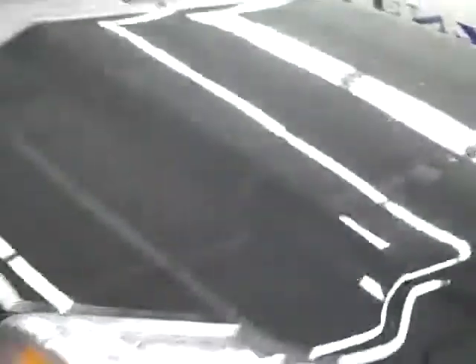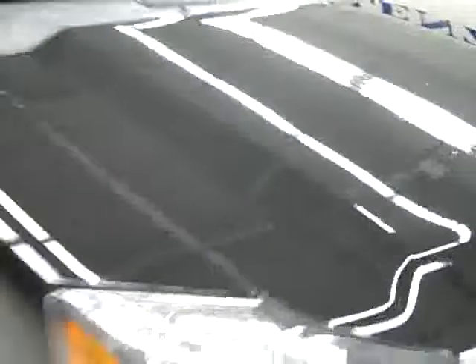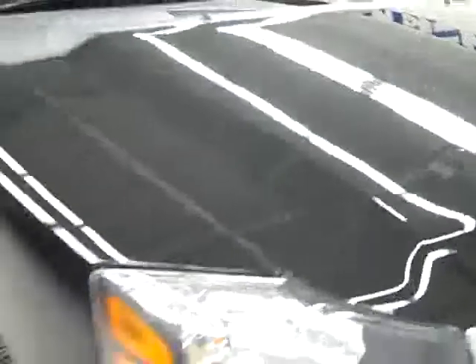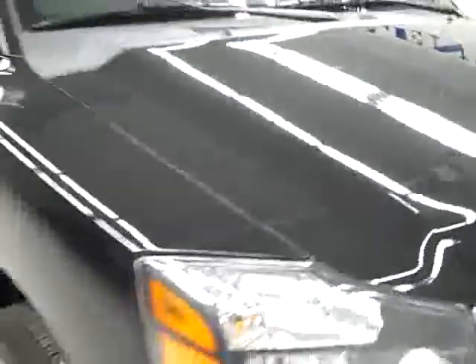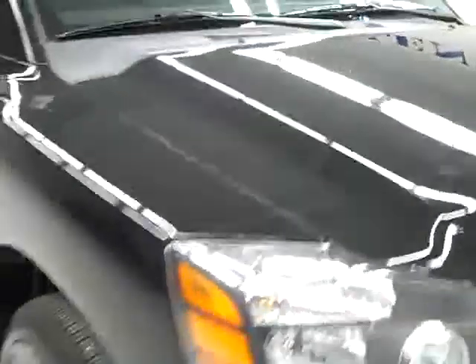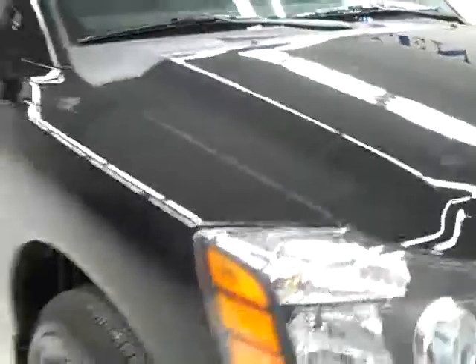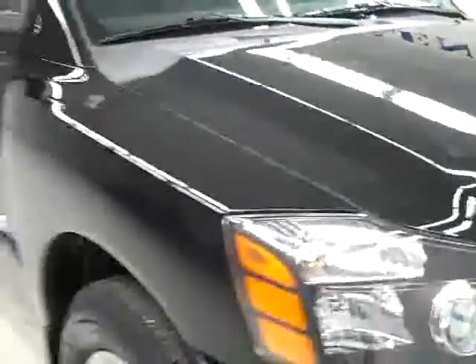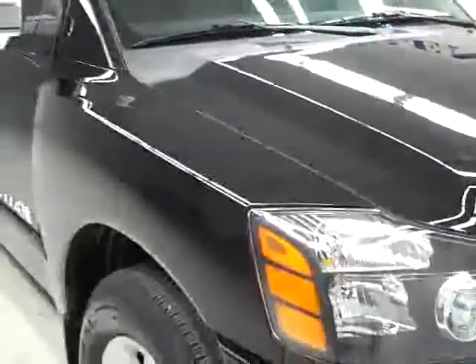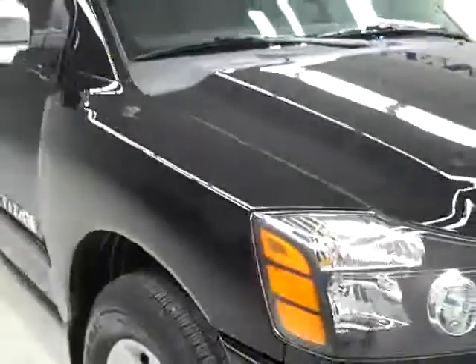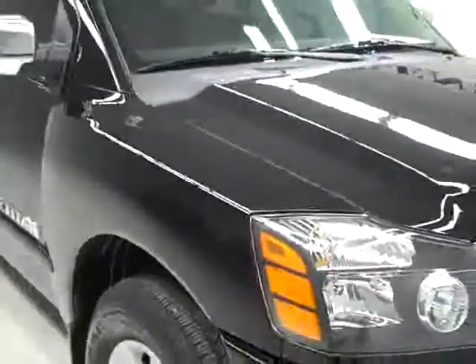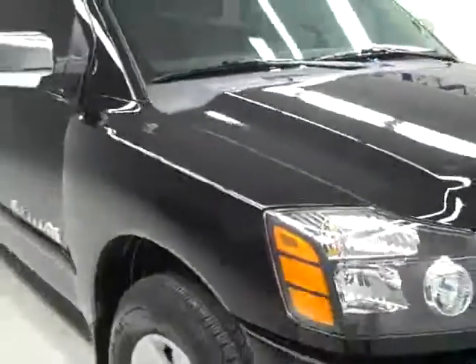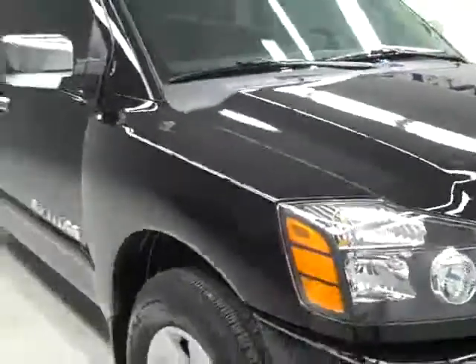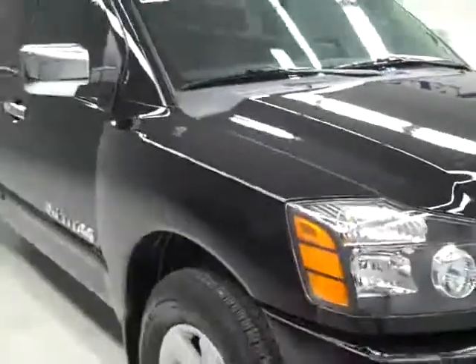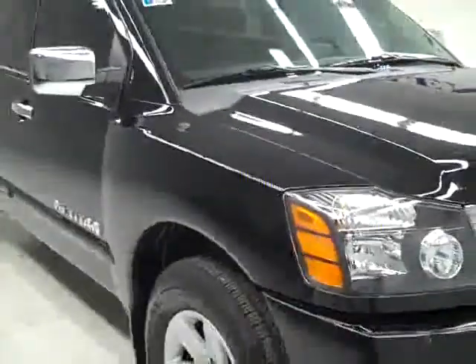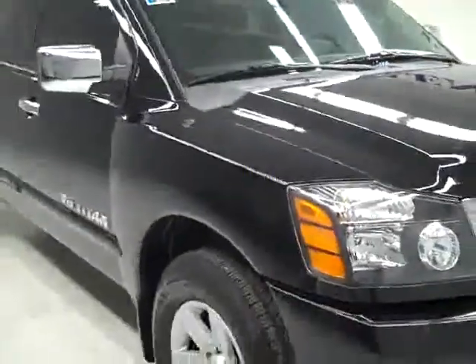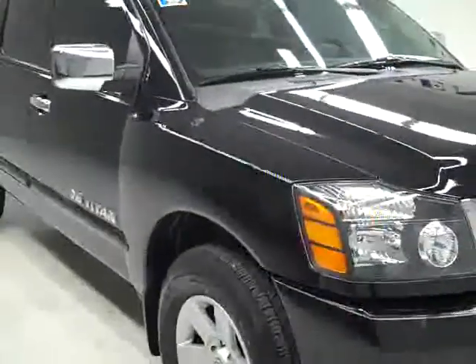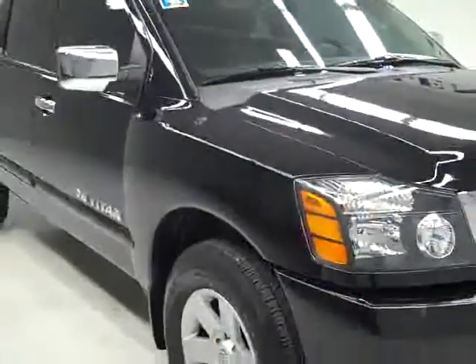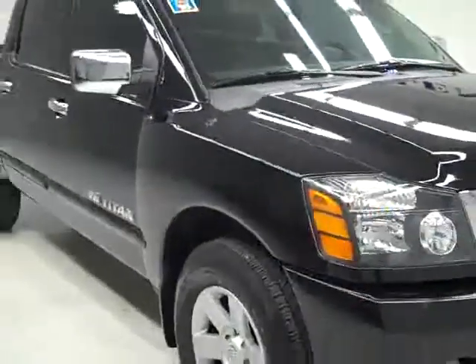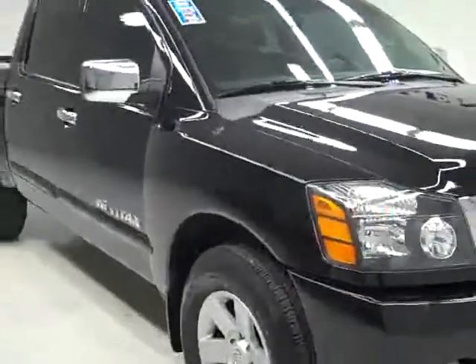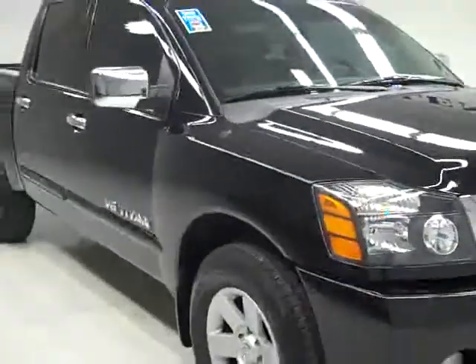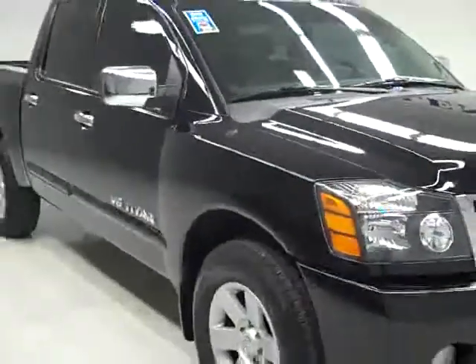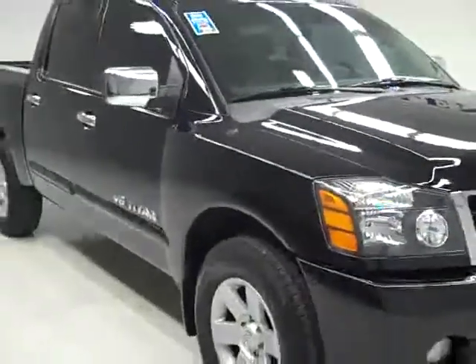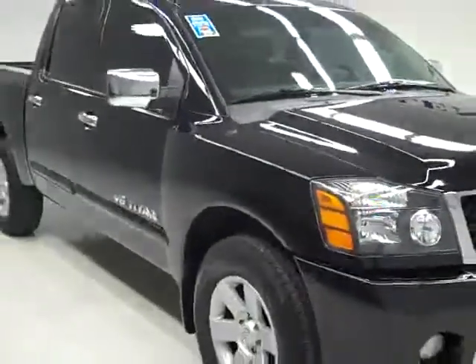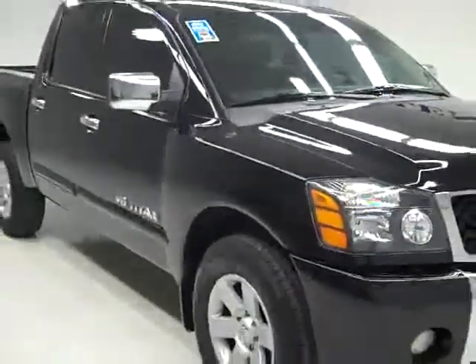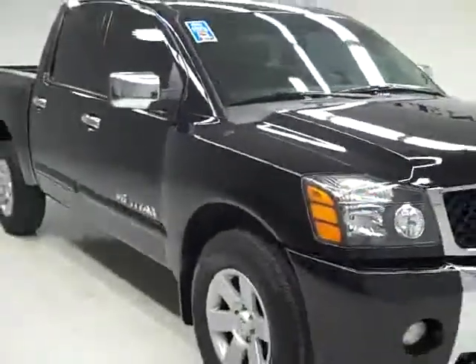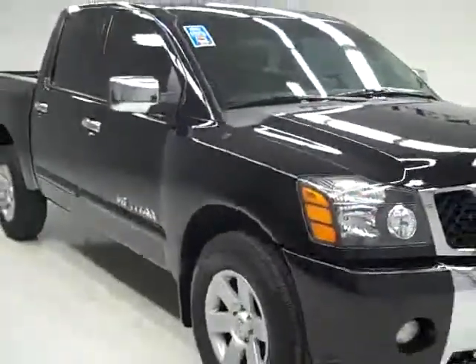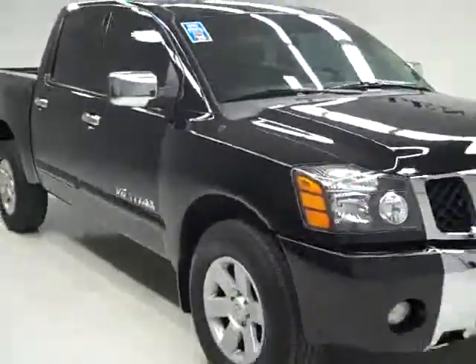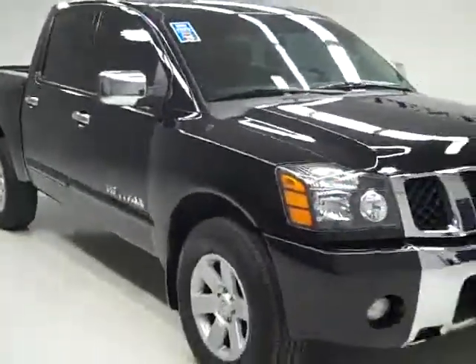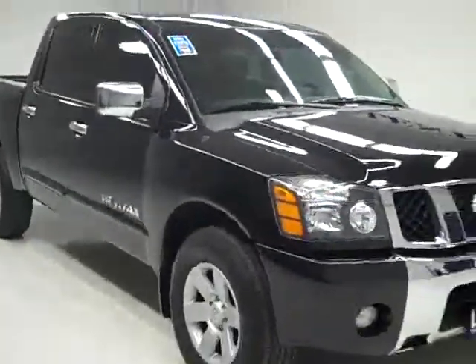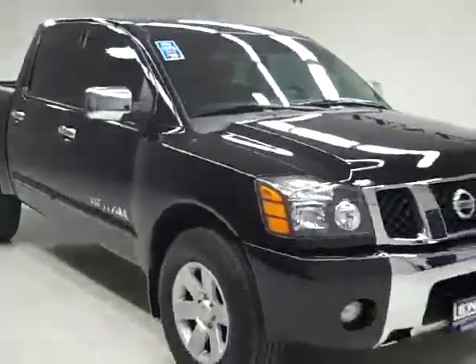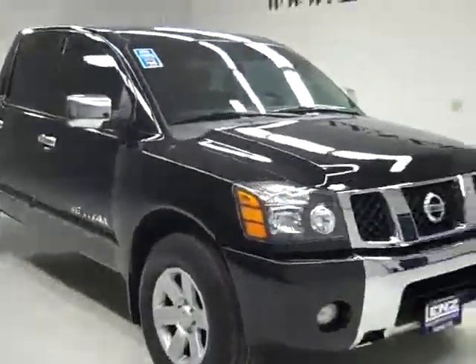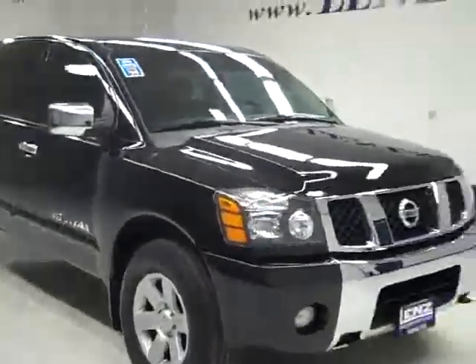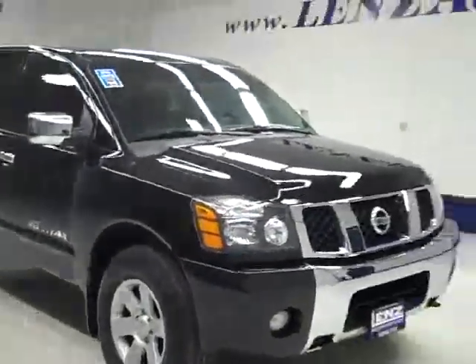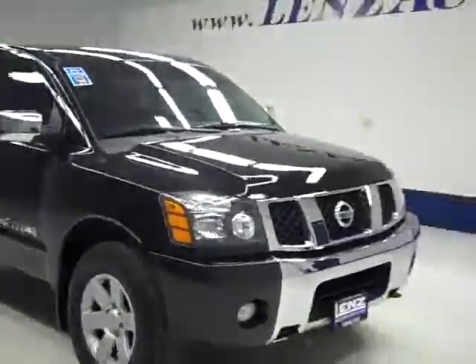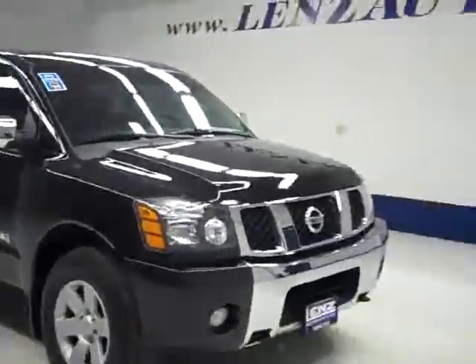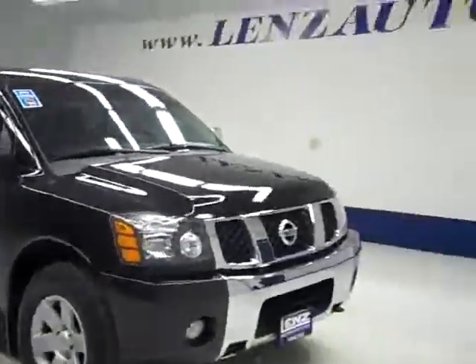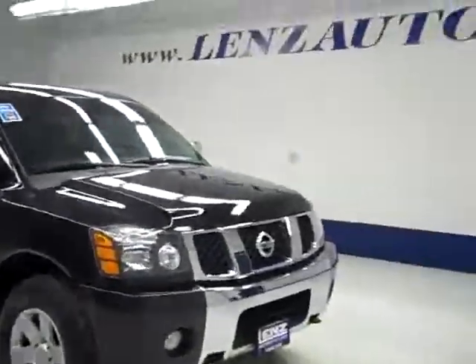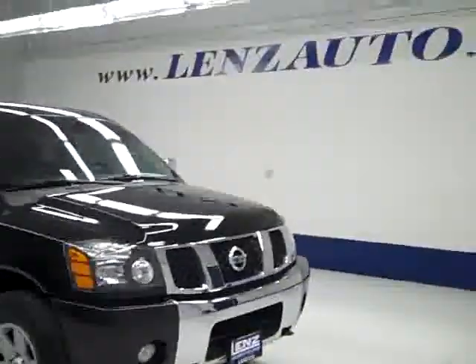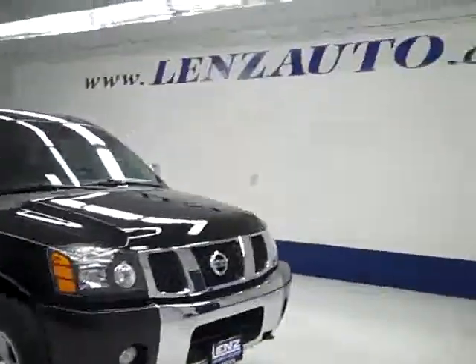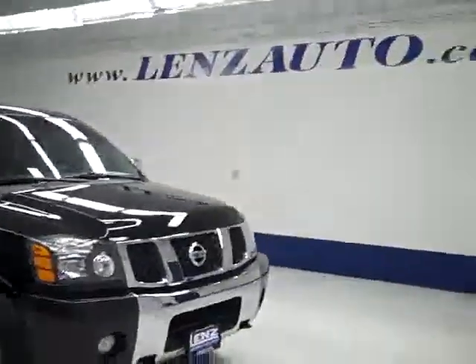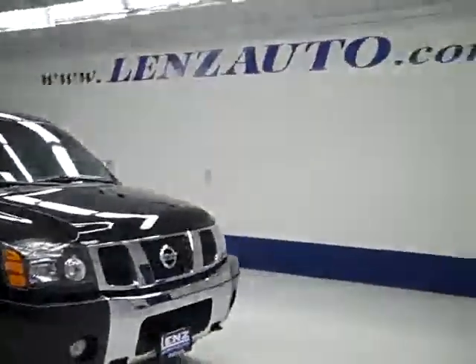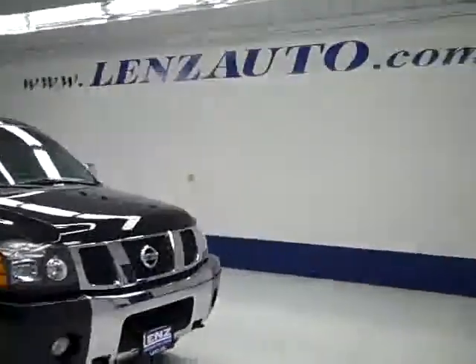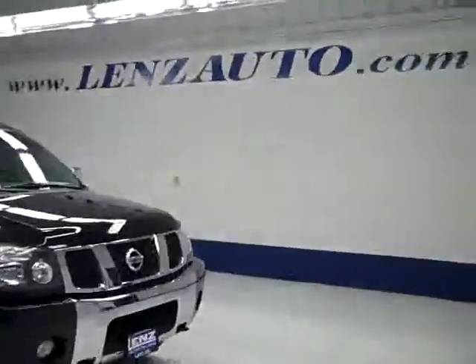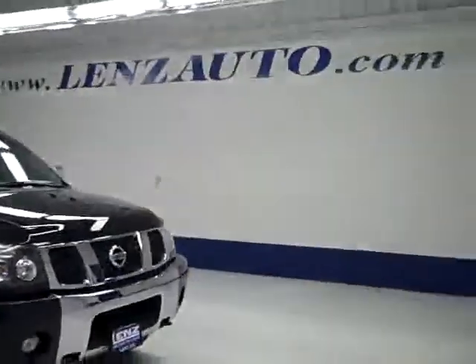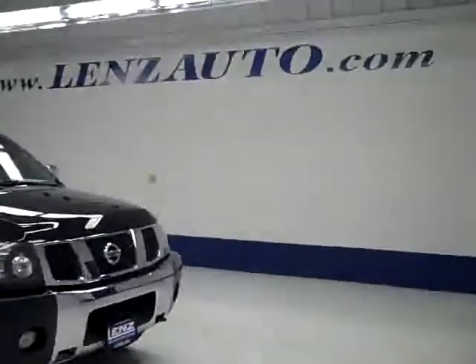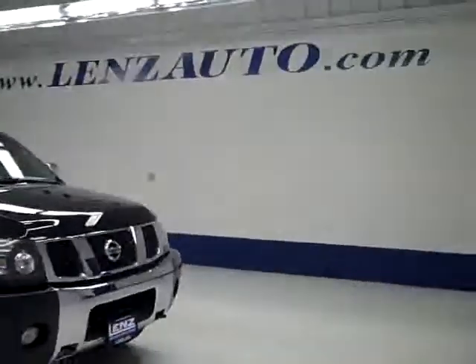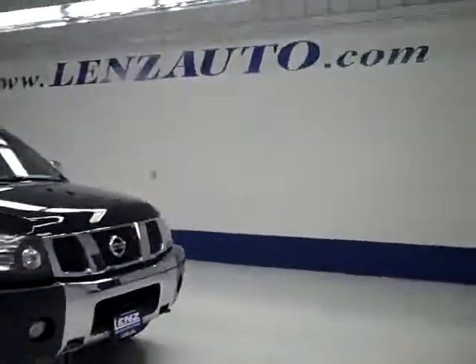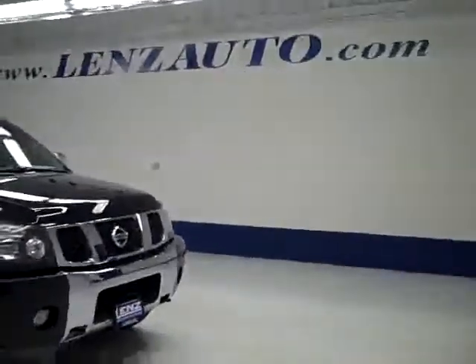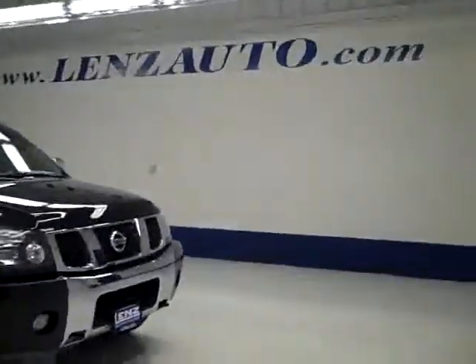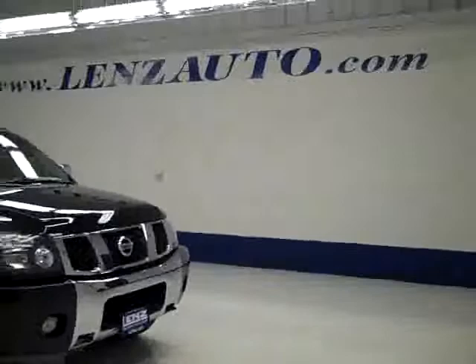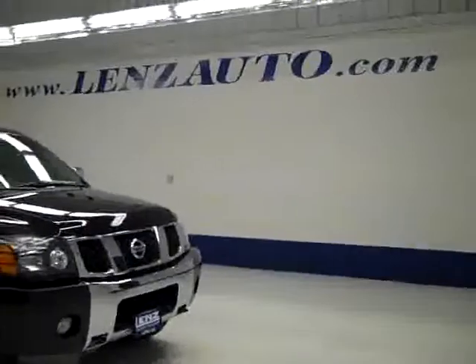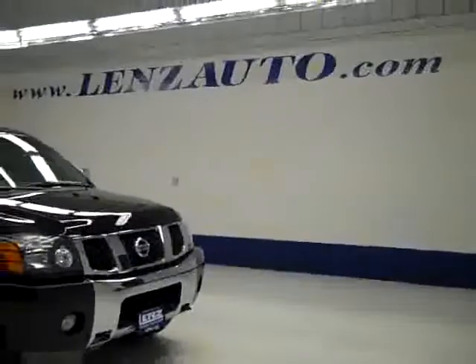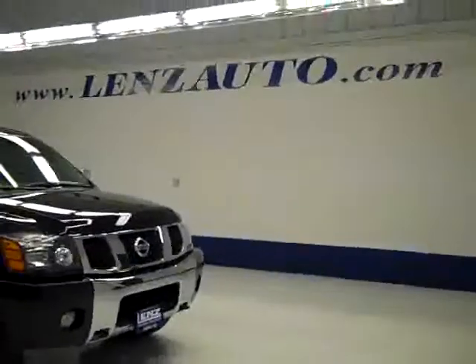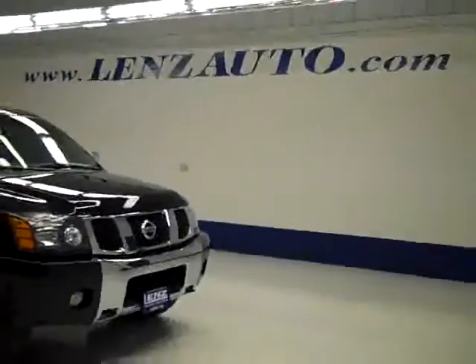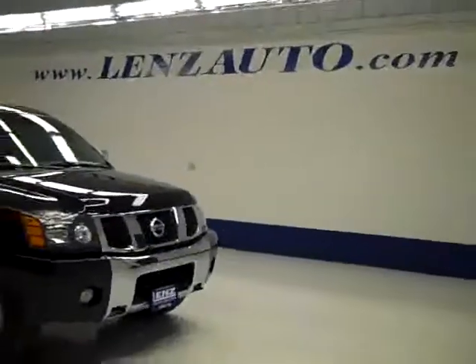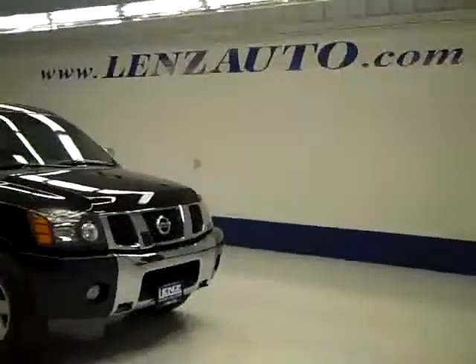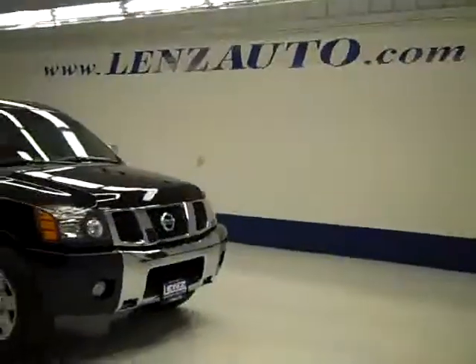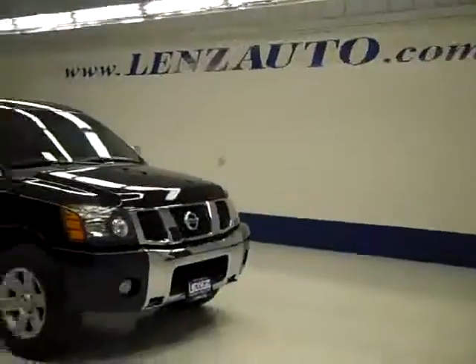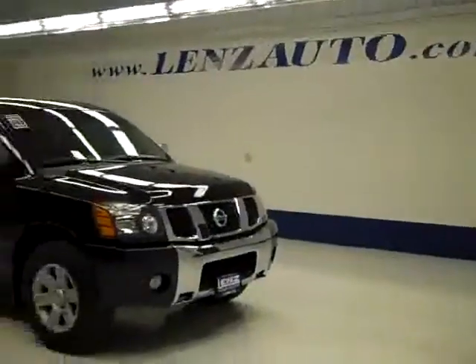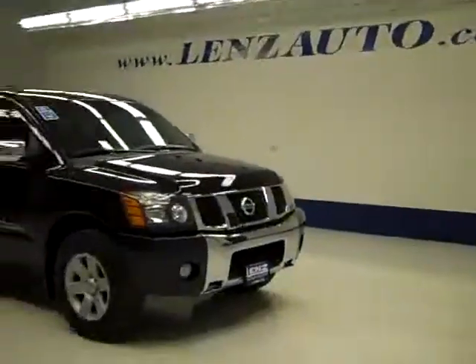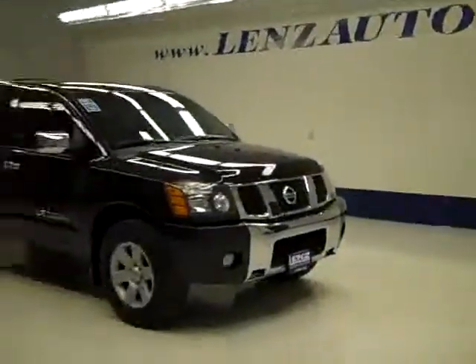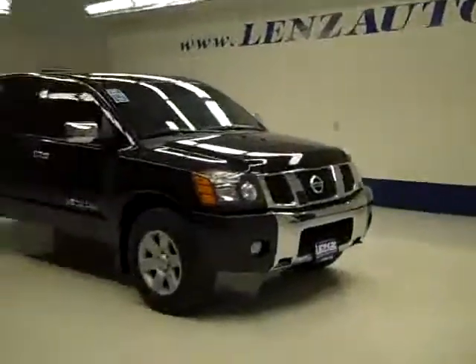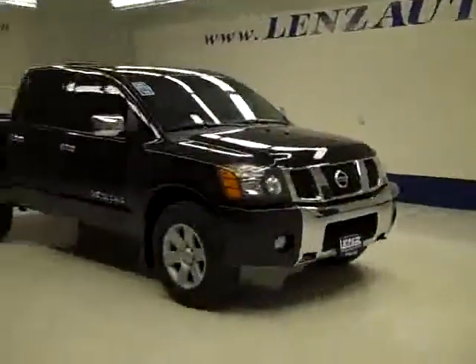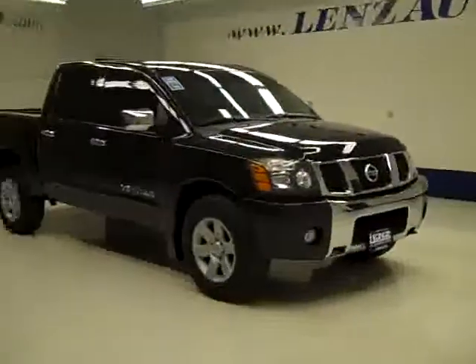If you'd like to see more pictures of this truck along with the full description, or to take a look at one of our other more than 400 trucks and SUVs, visit lensauto.com.